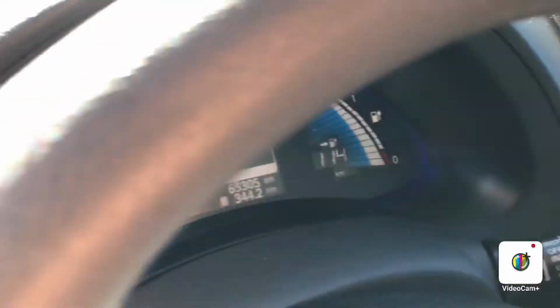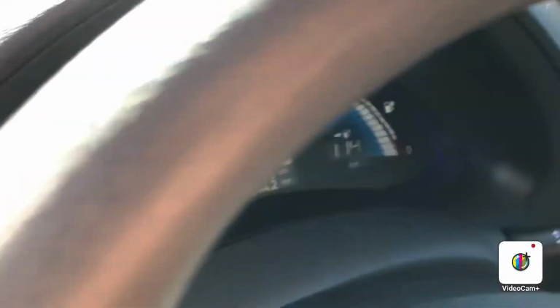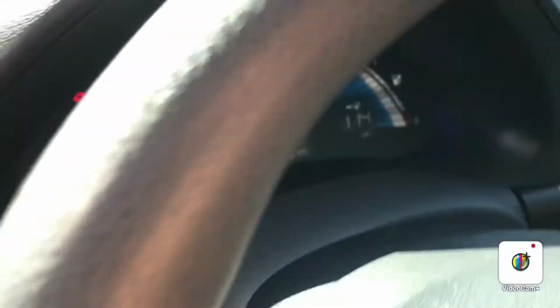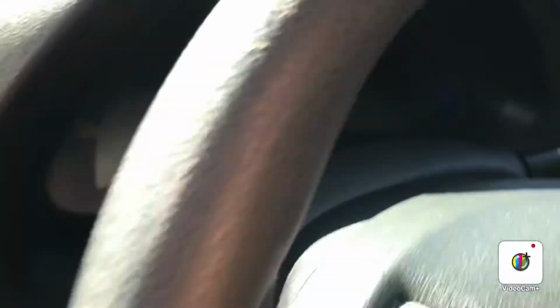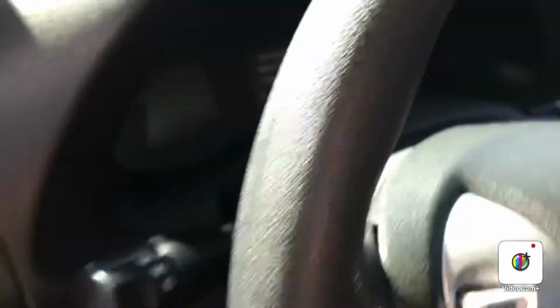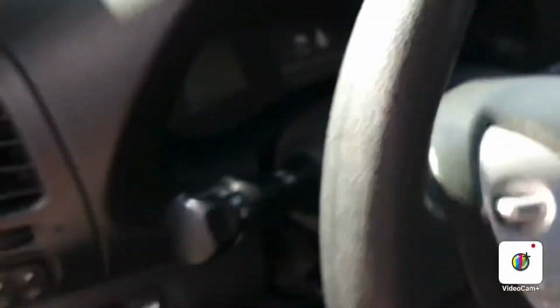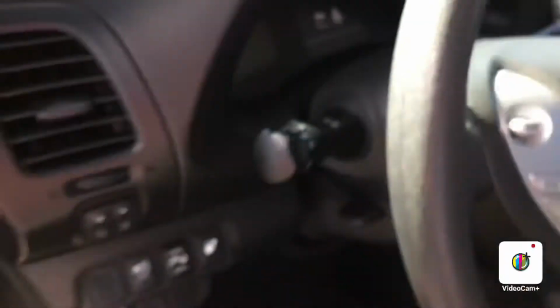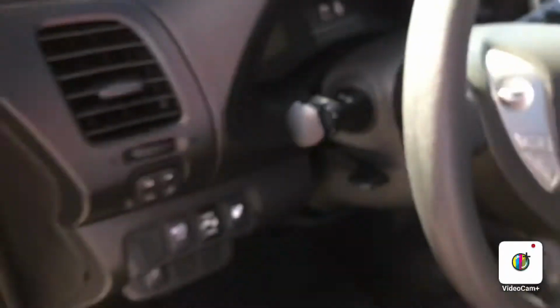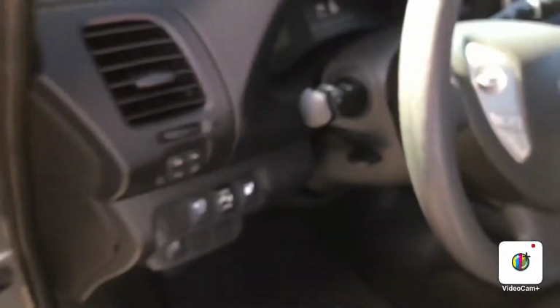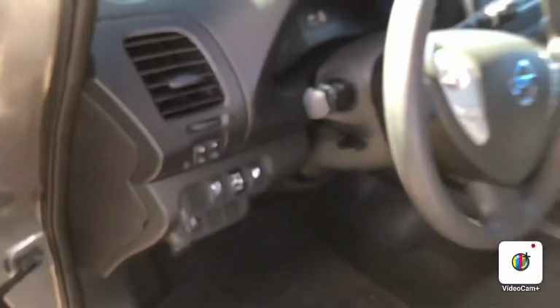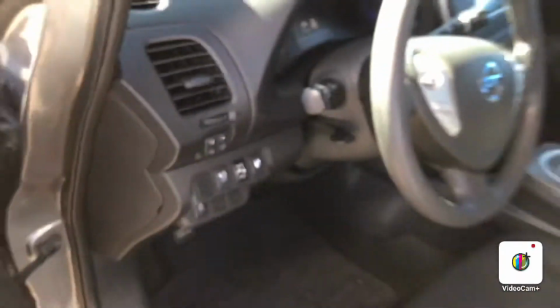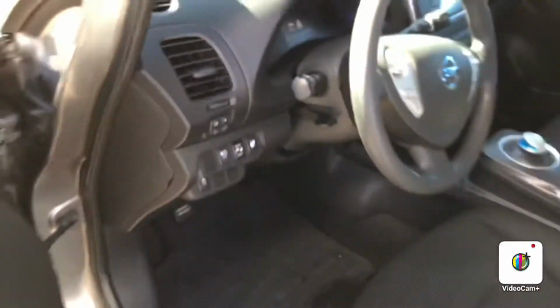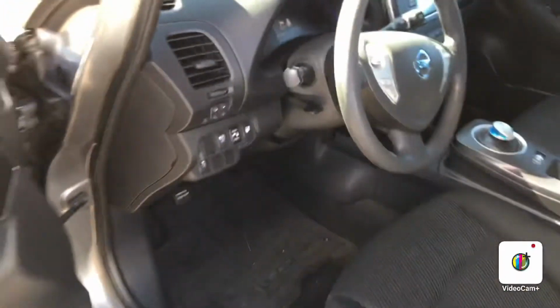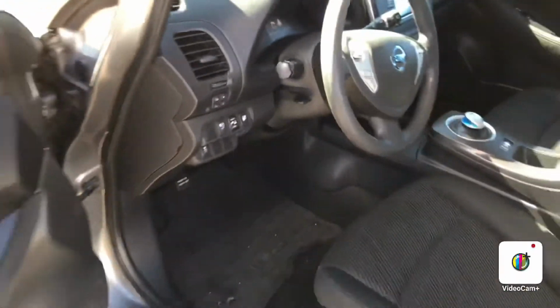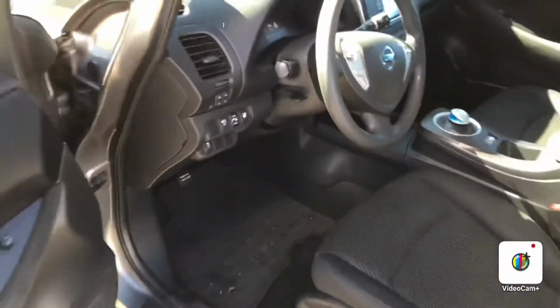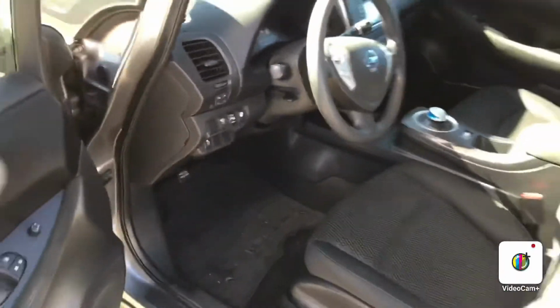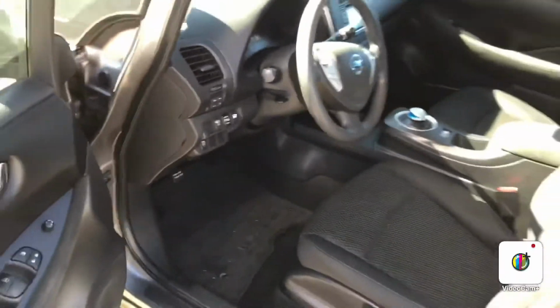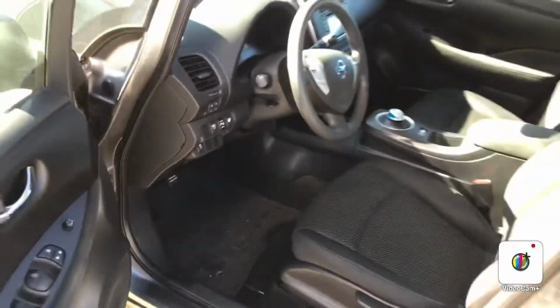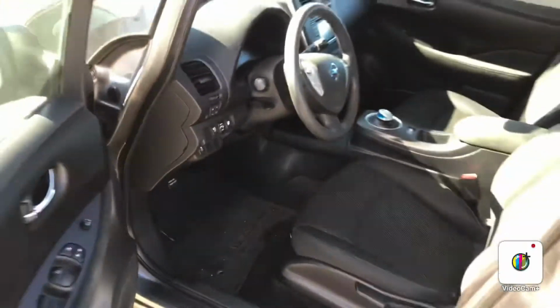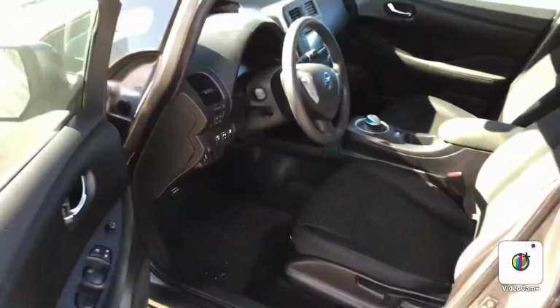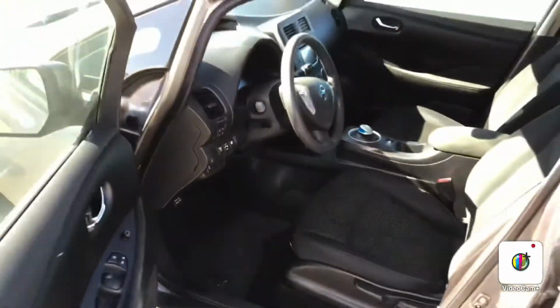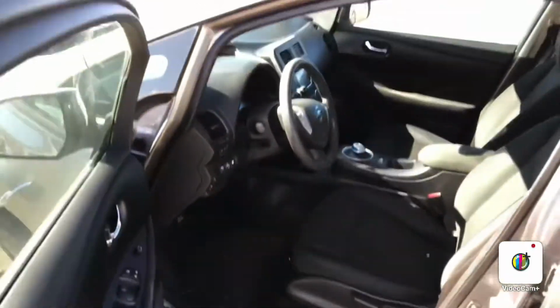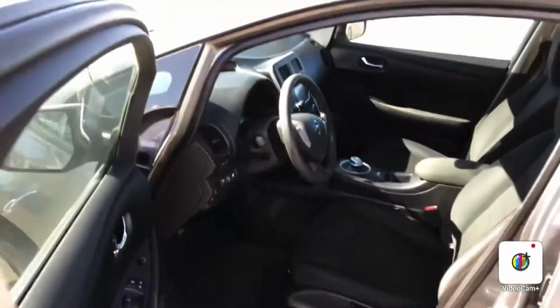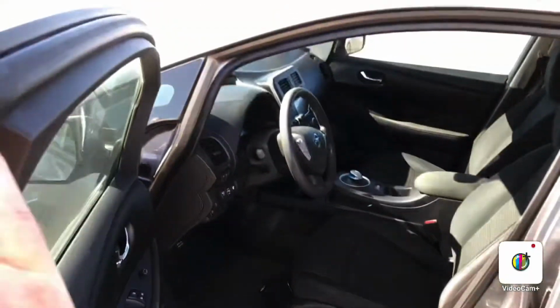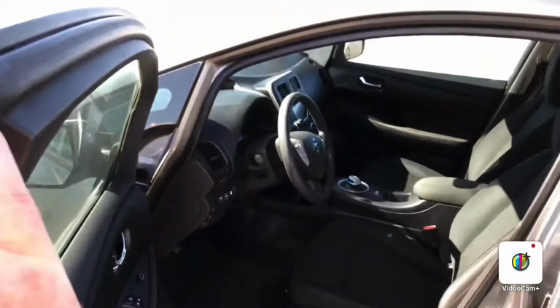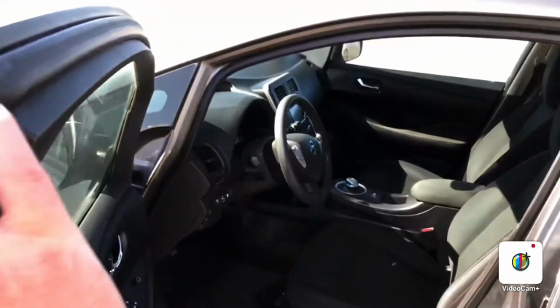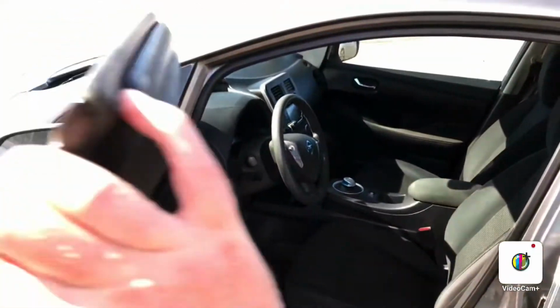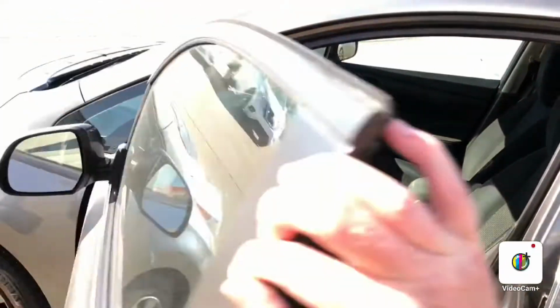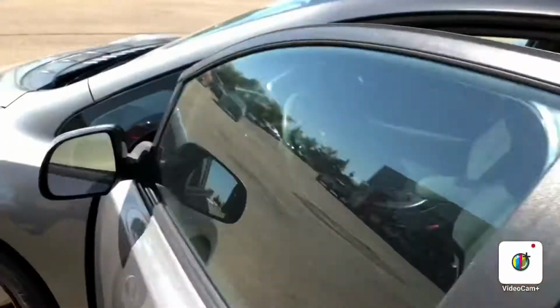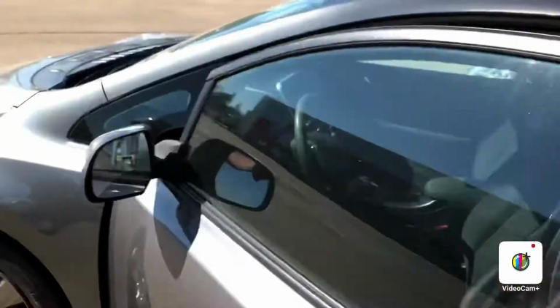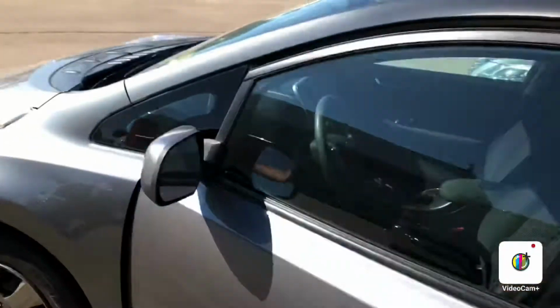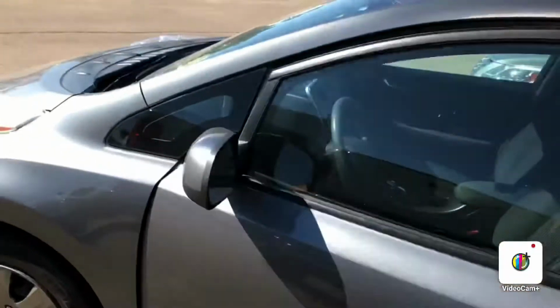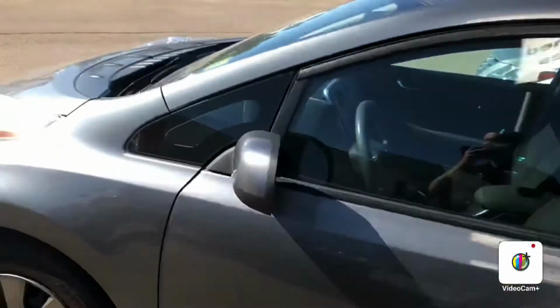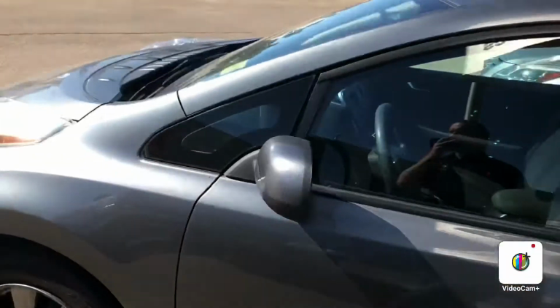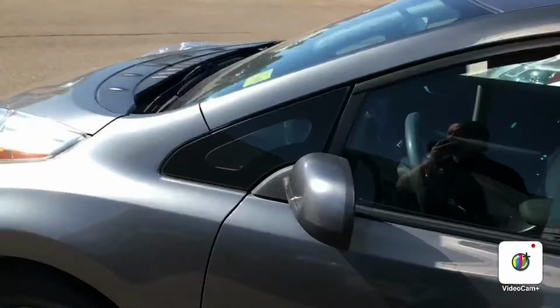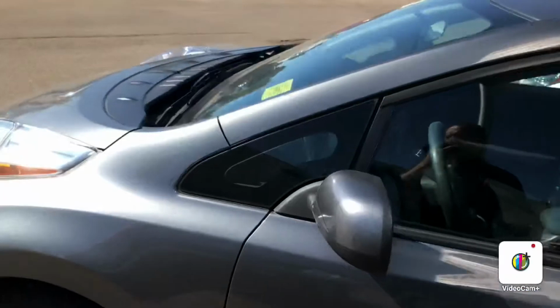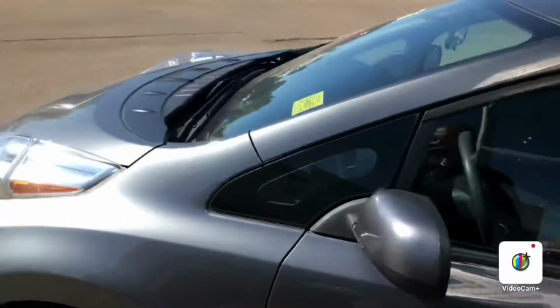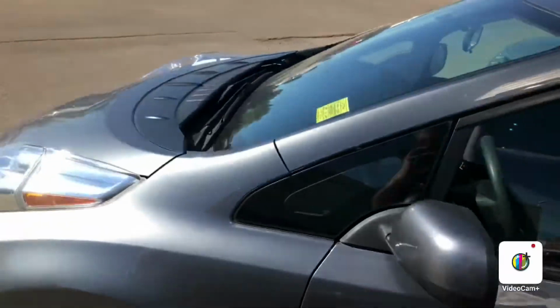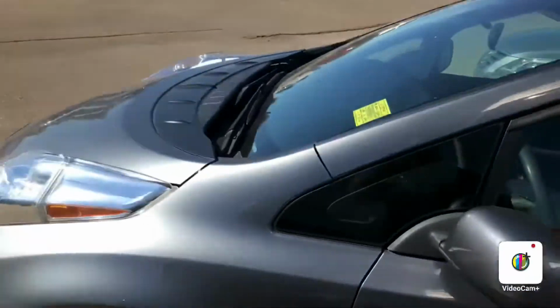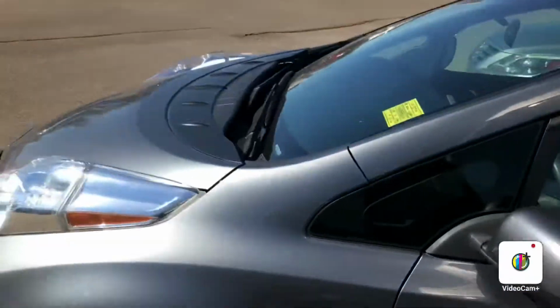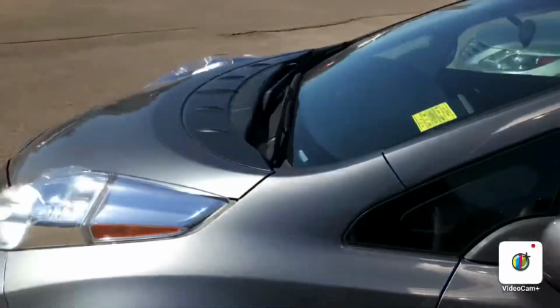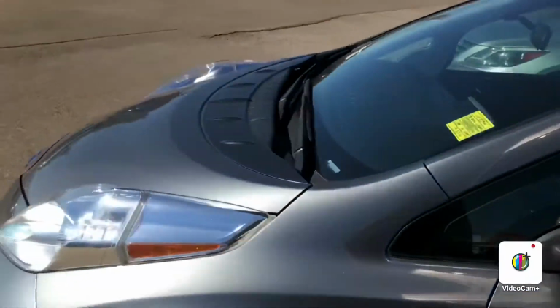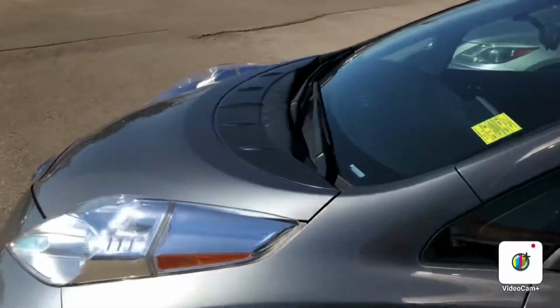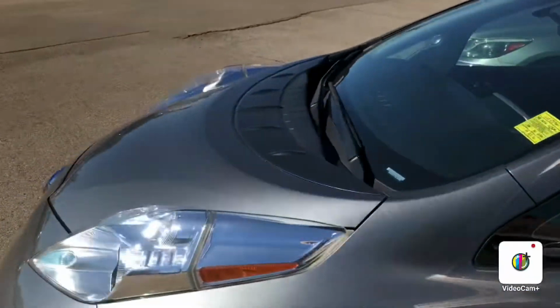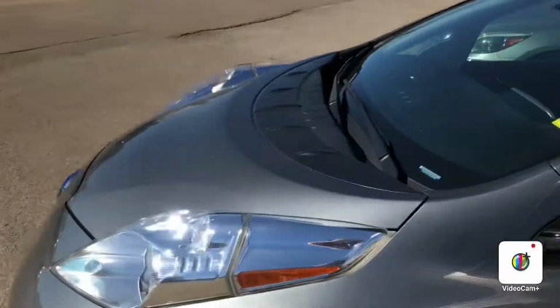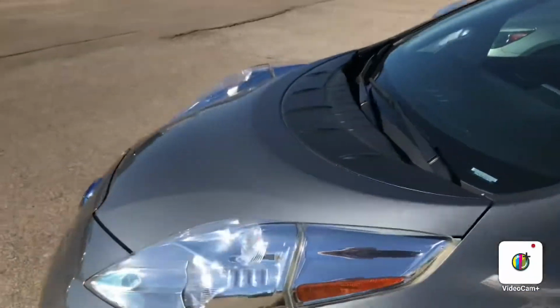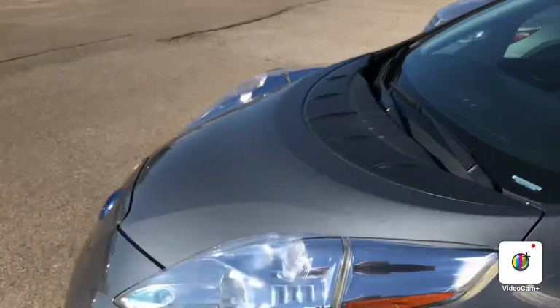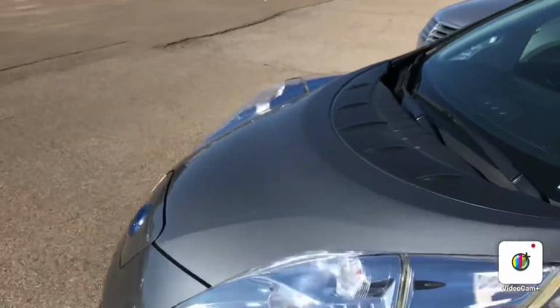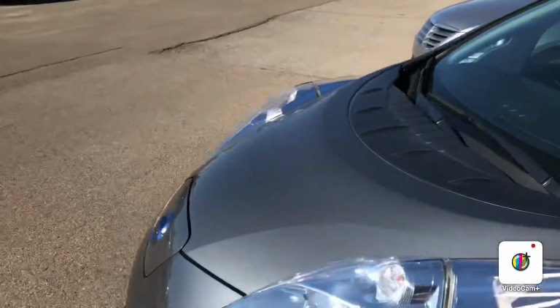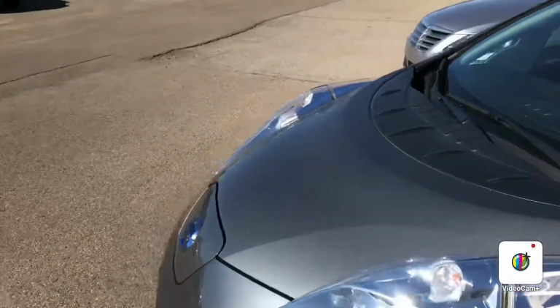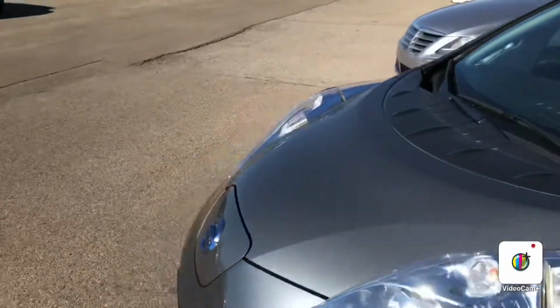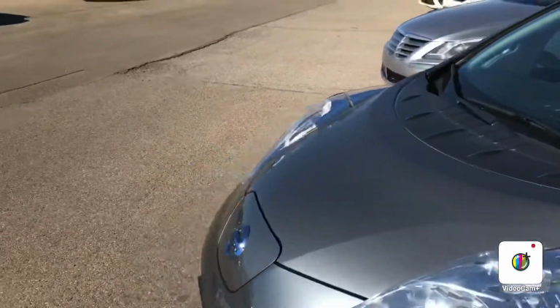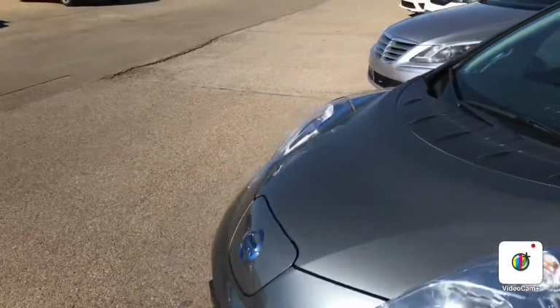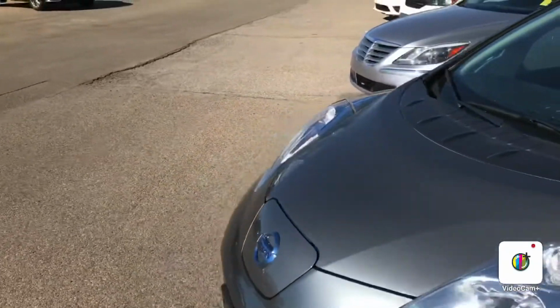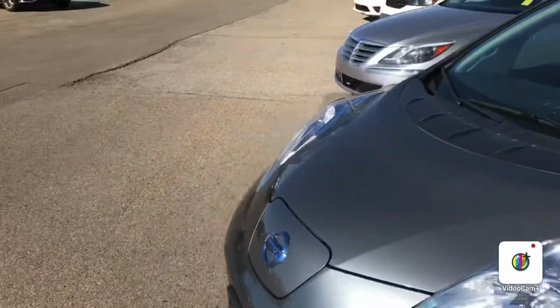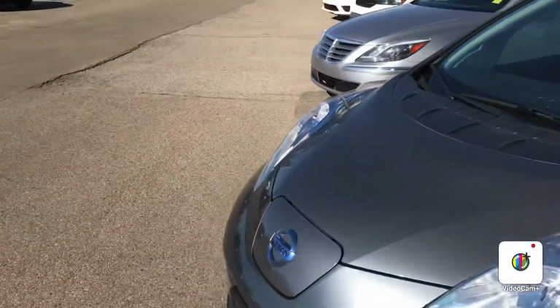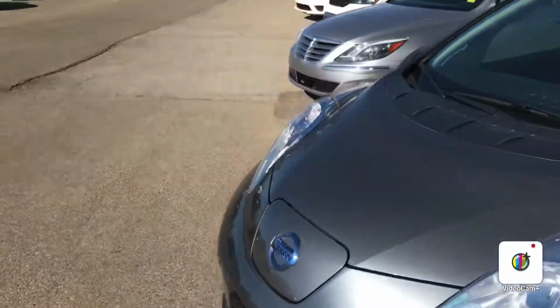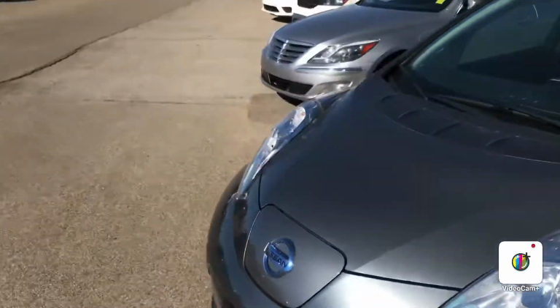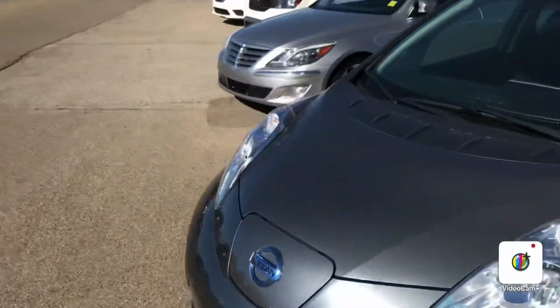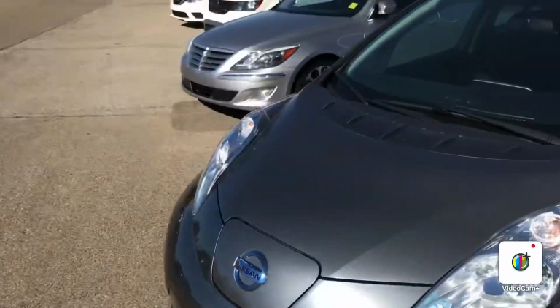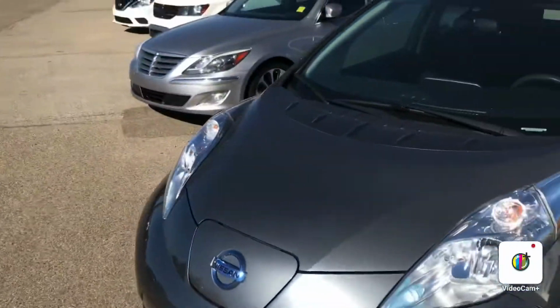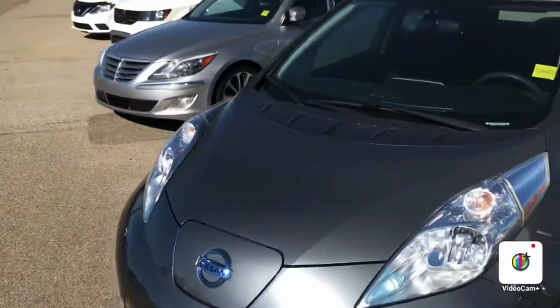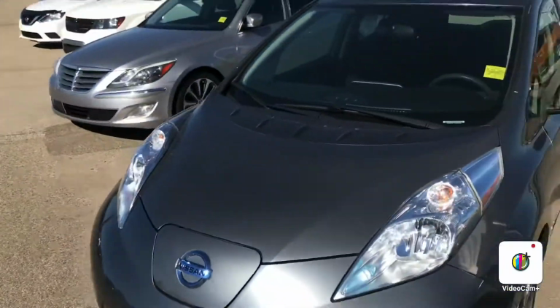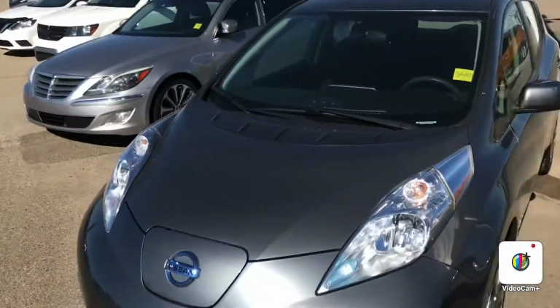Again, it's Gordon from Sherwood Nissan. You can give me a call here at 780-449-5775. I'll help you out.